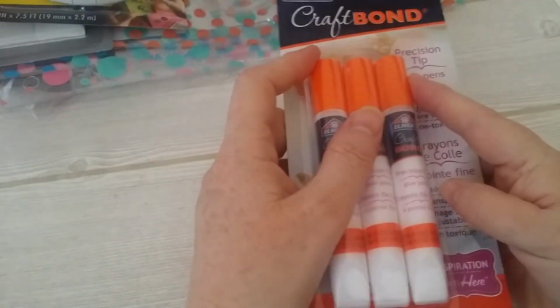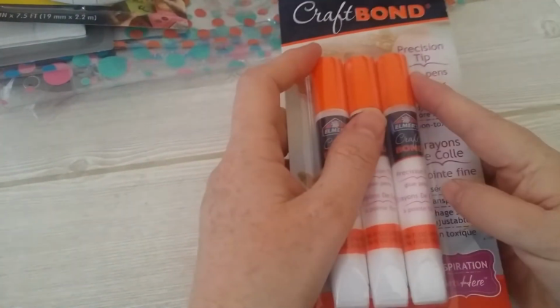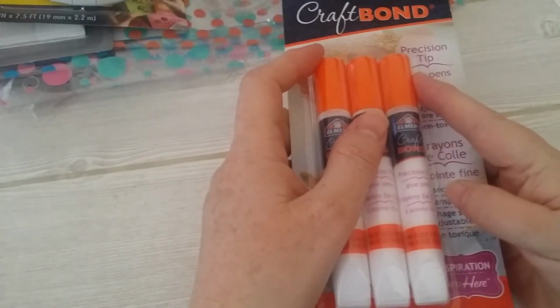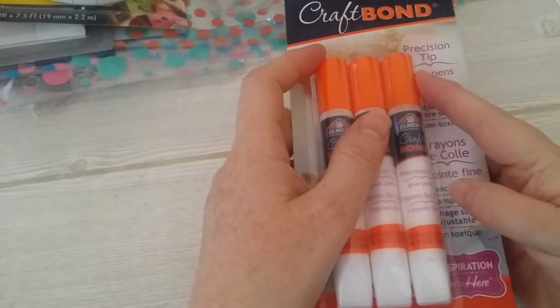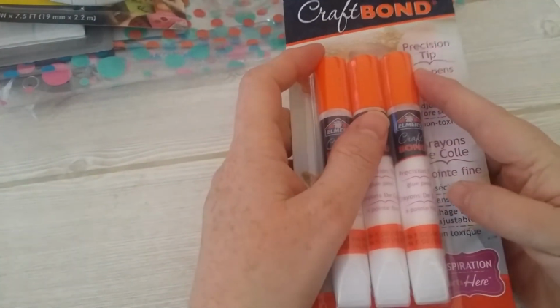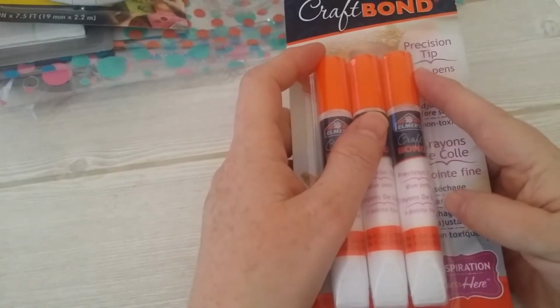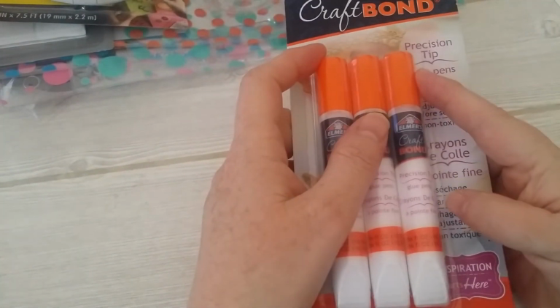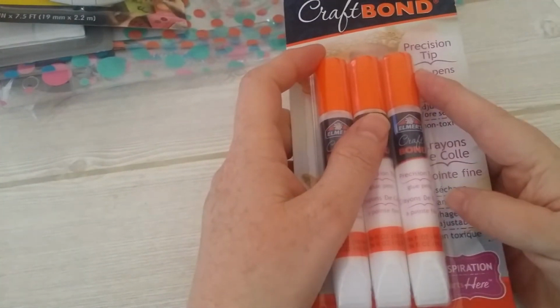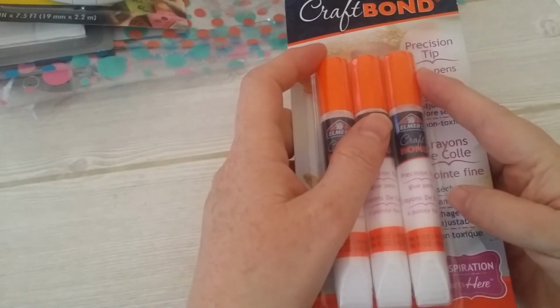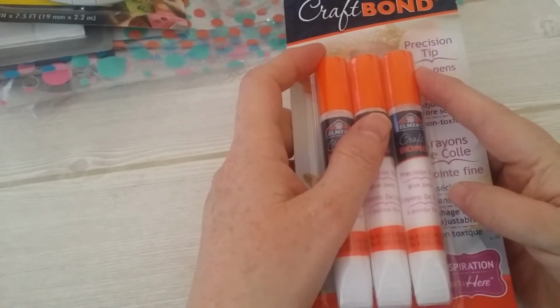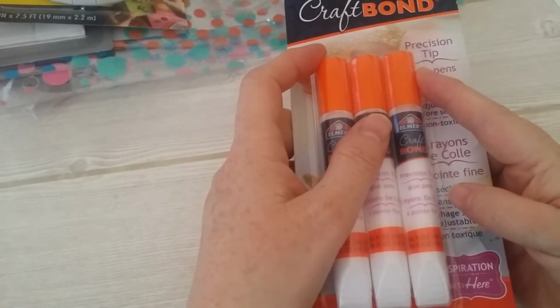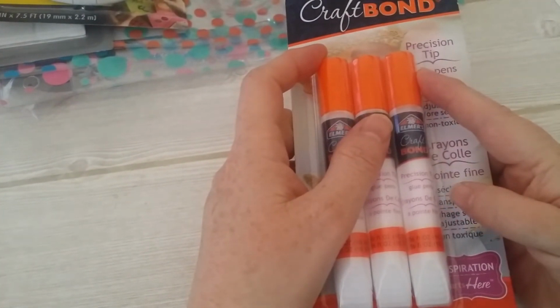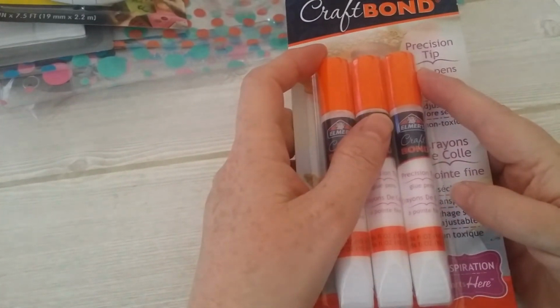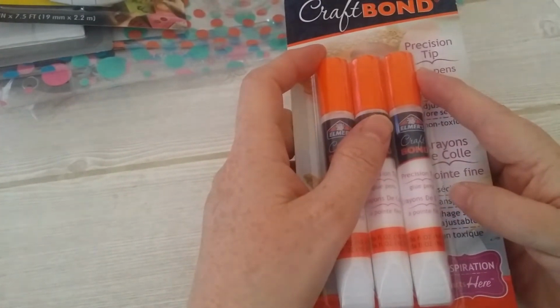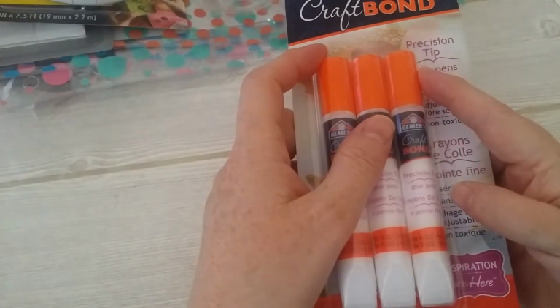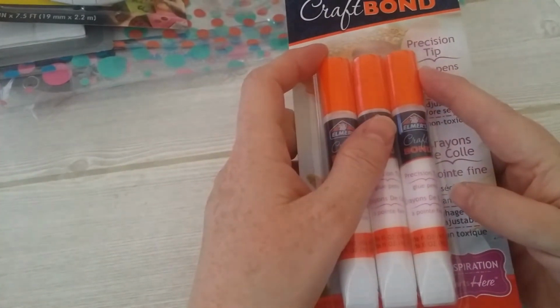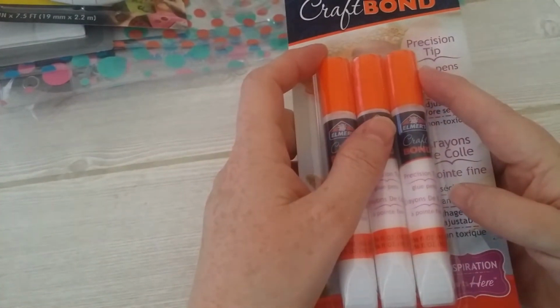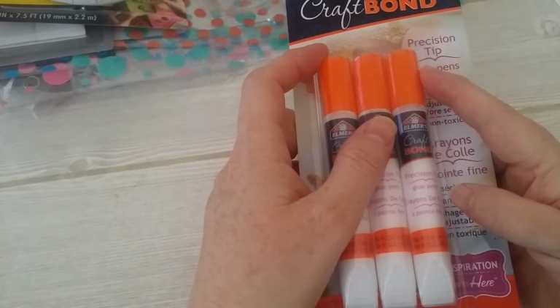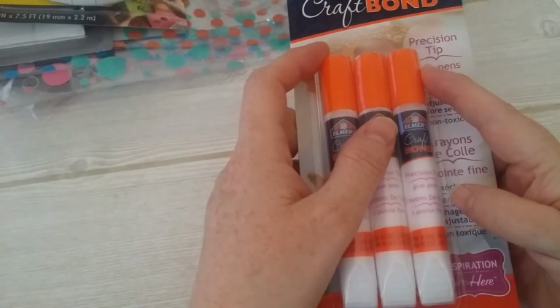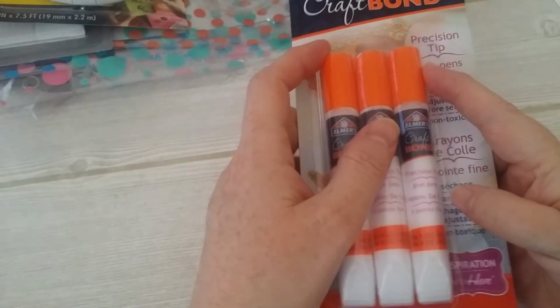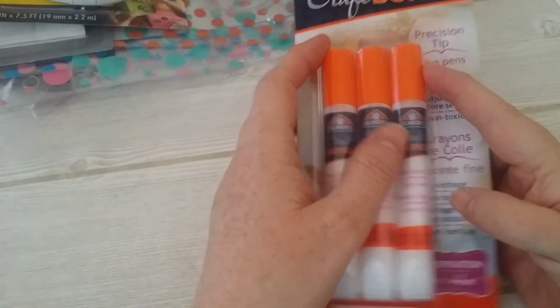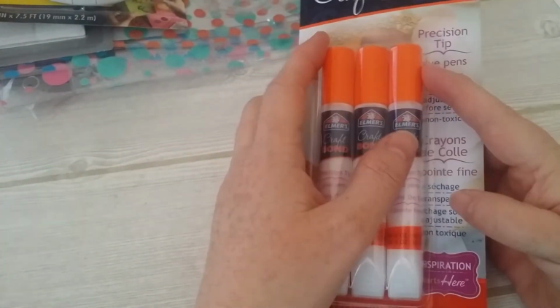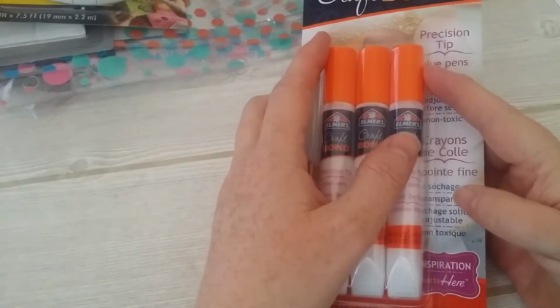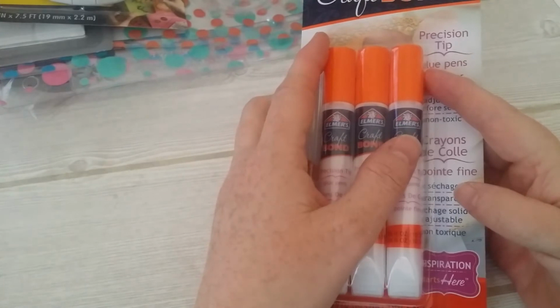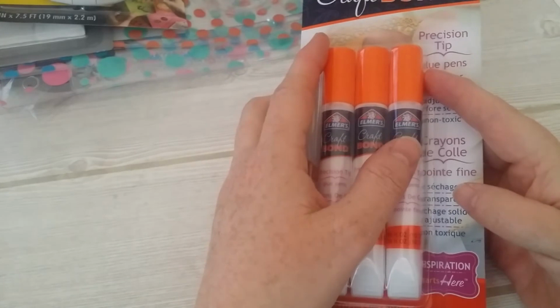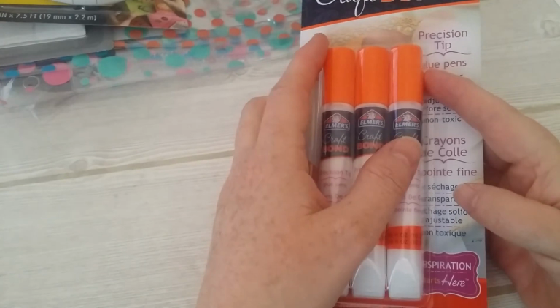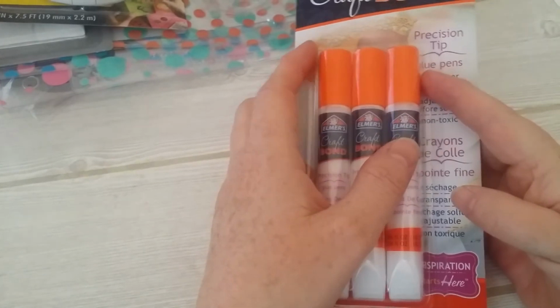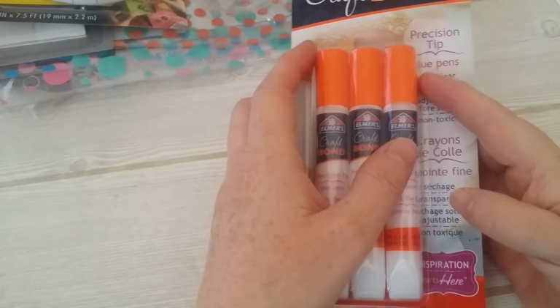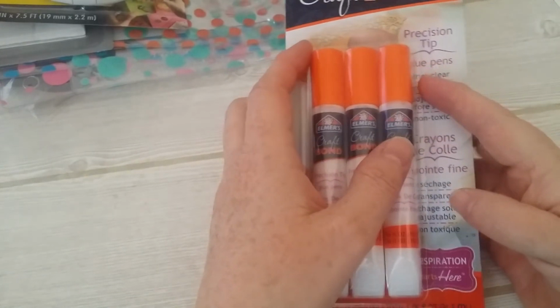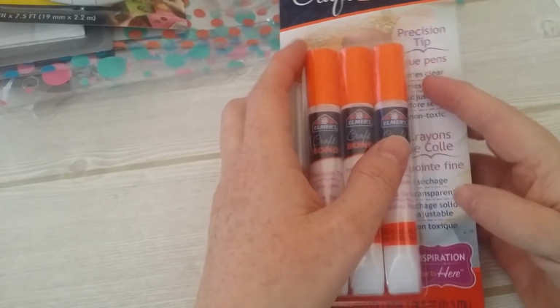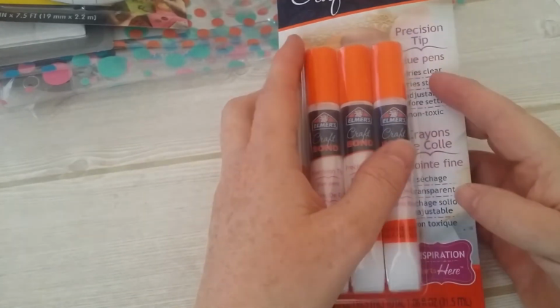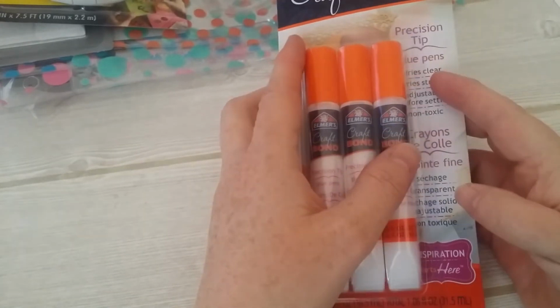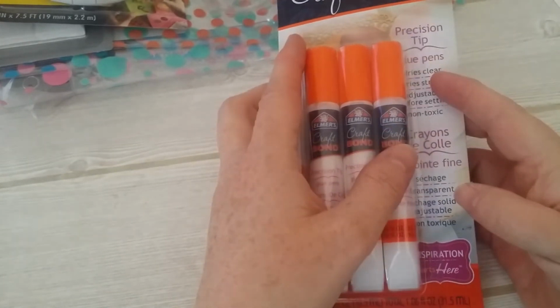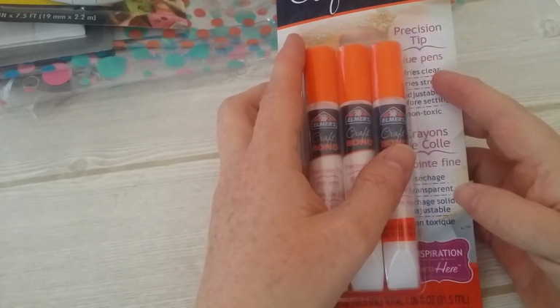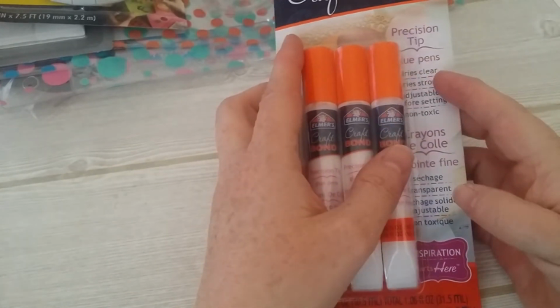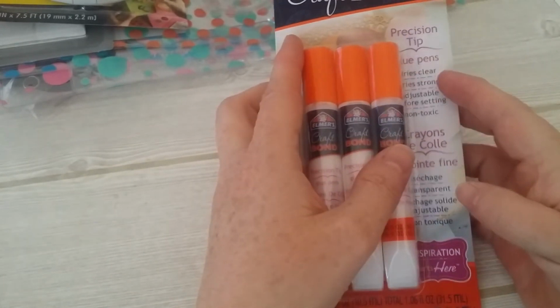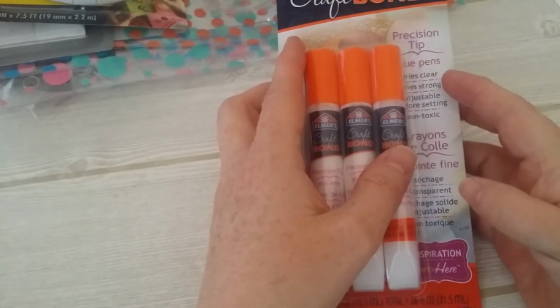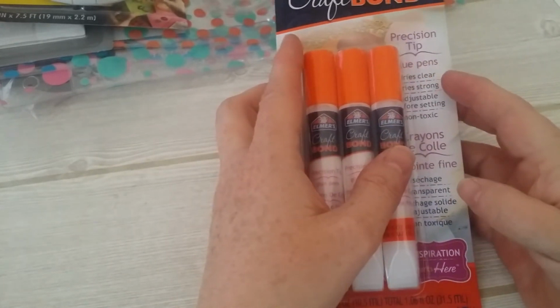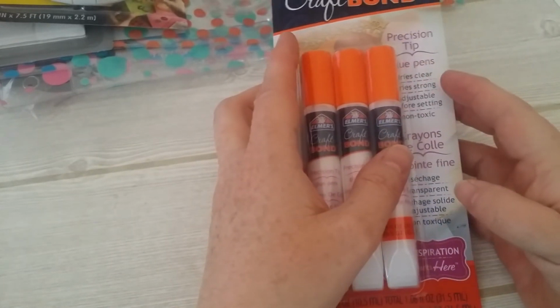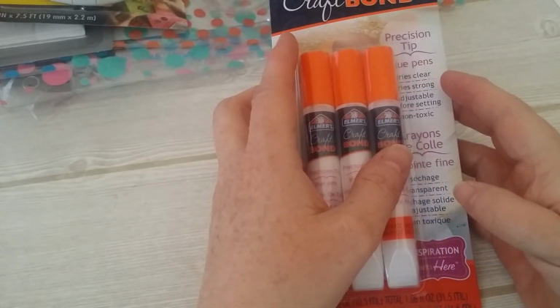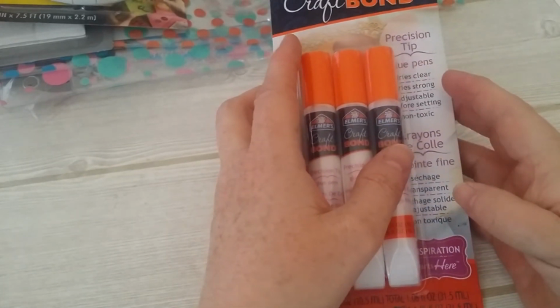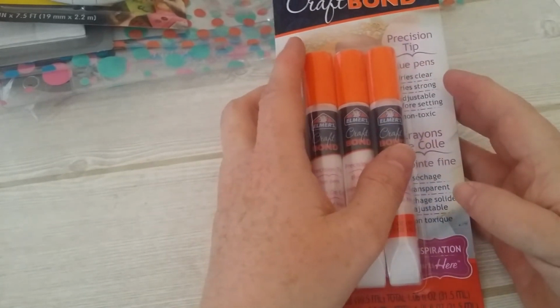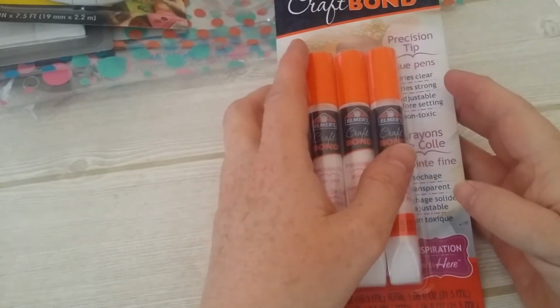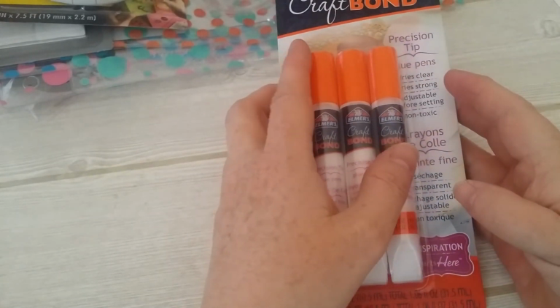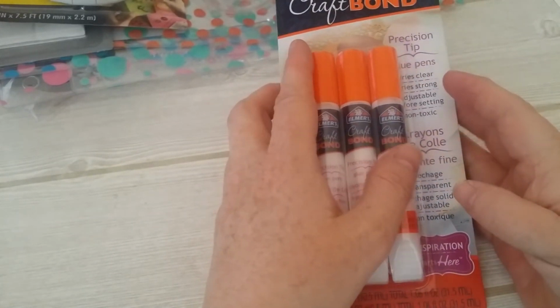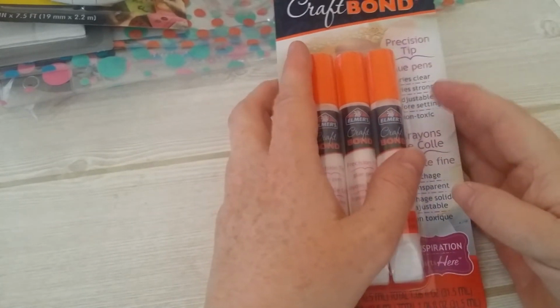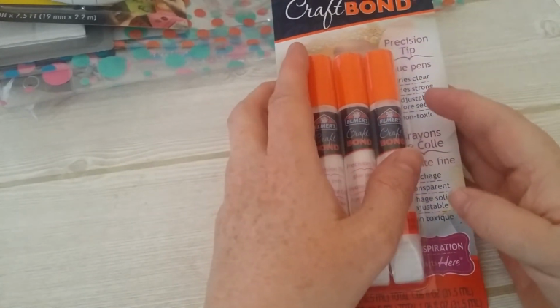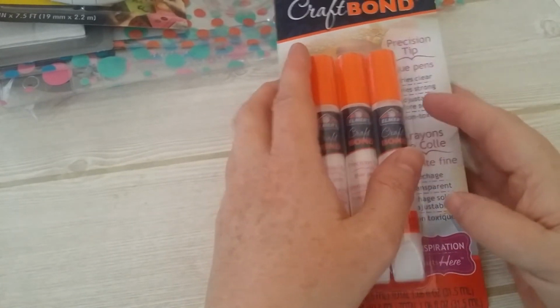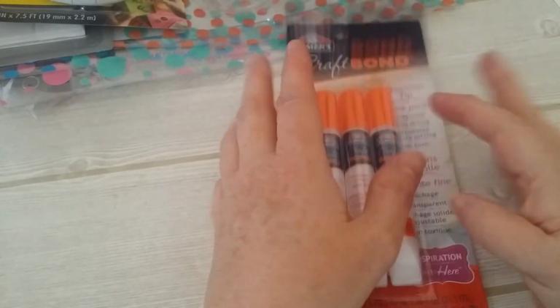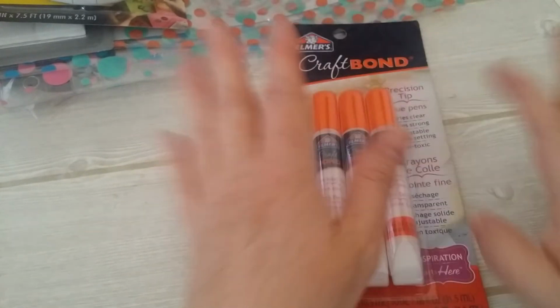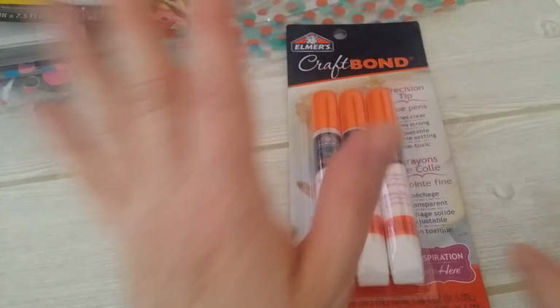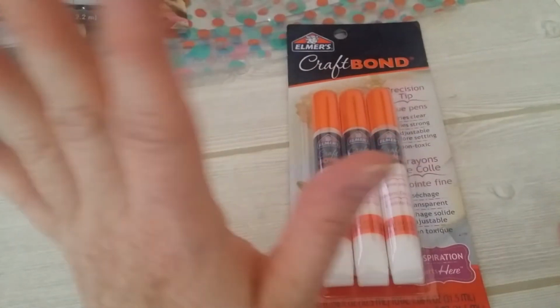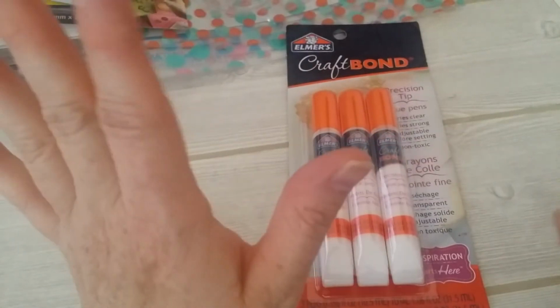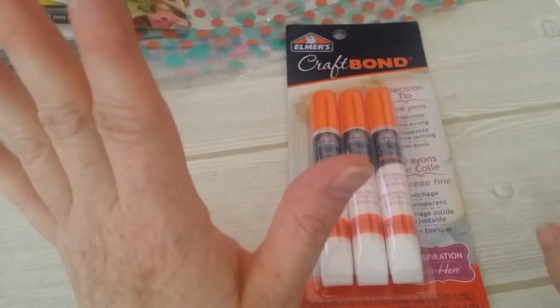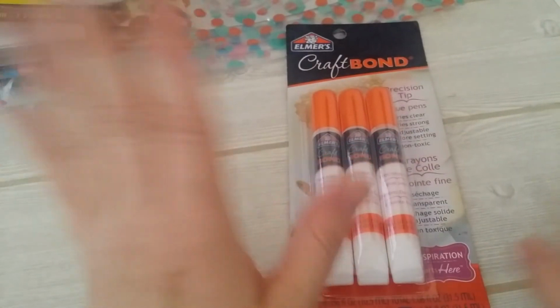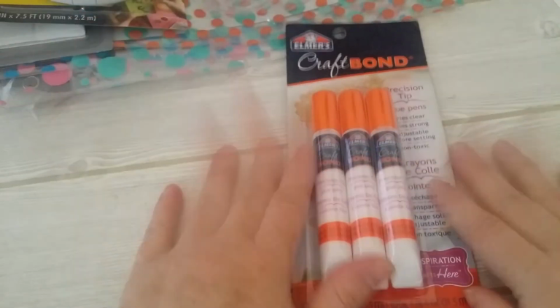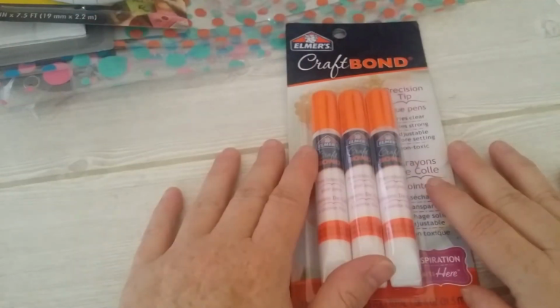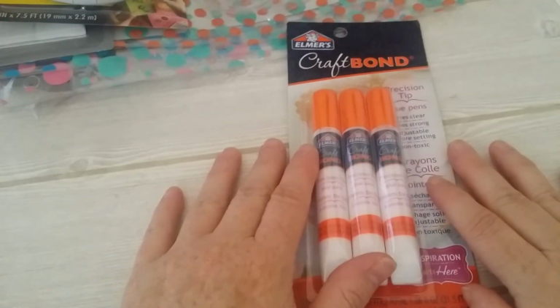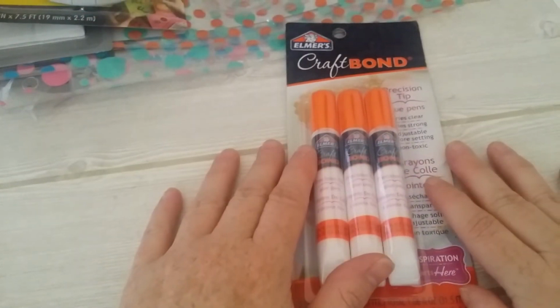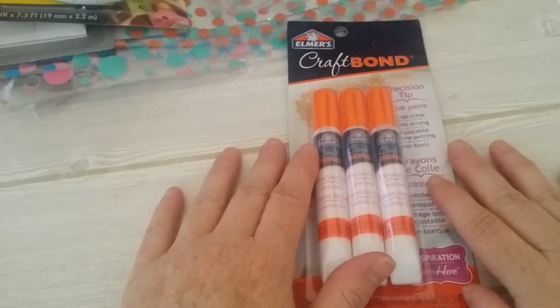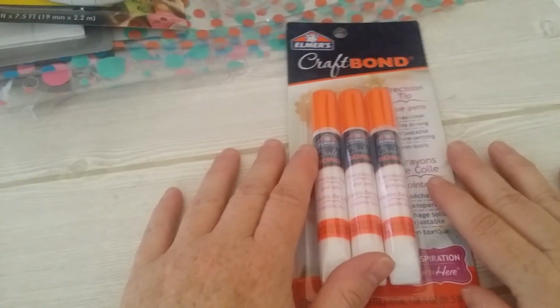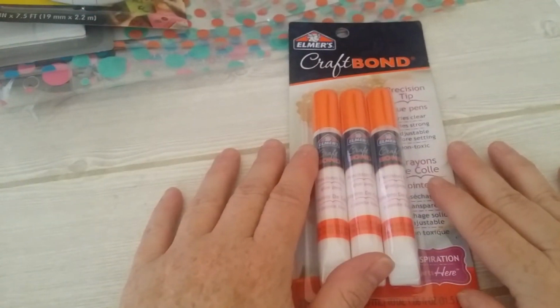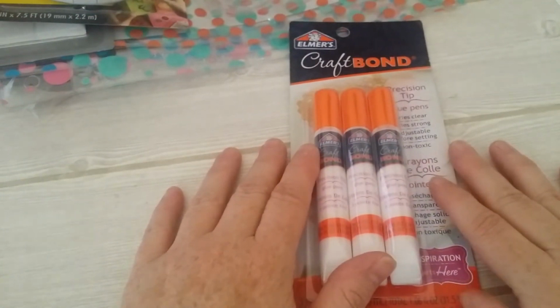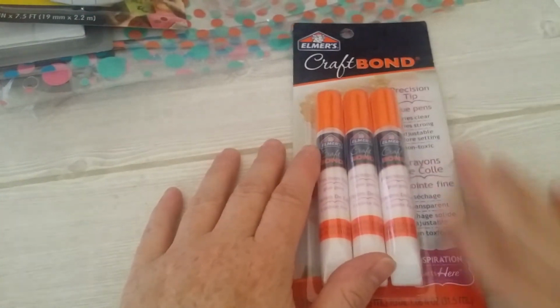So that's my little Dollar Tree haul. I hope you have a great rest of your afternoon. See you next time. Bye!